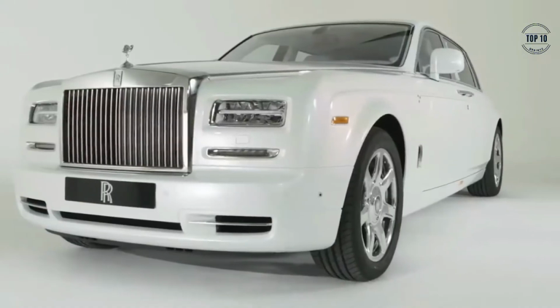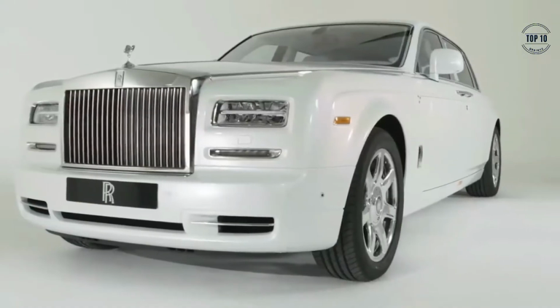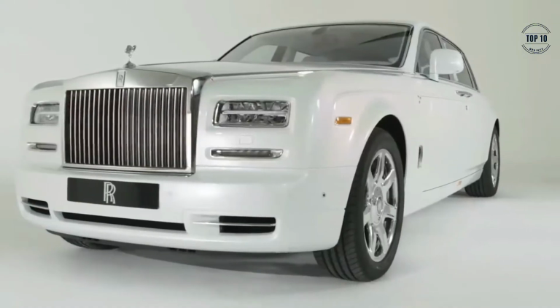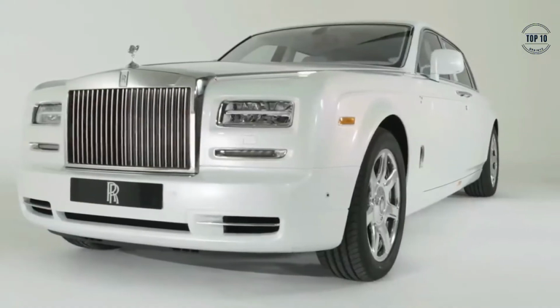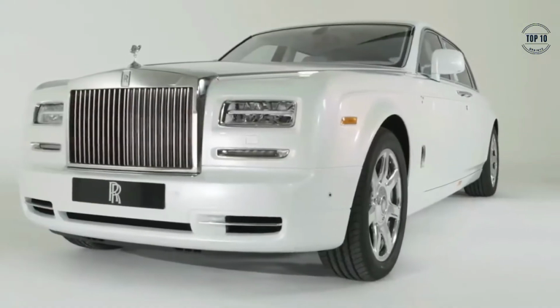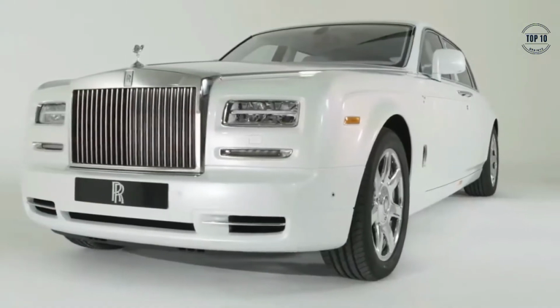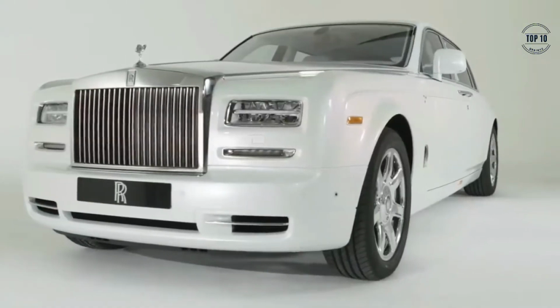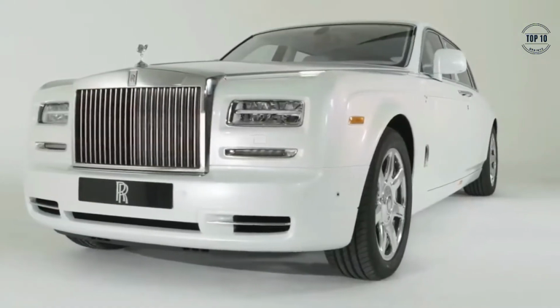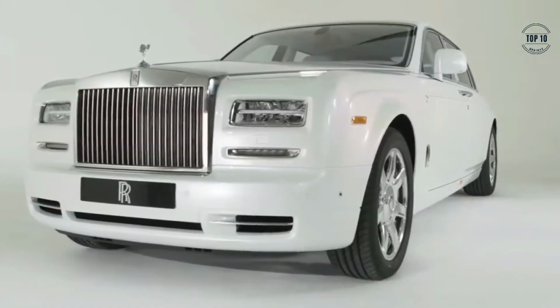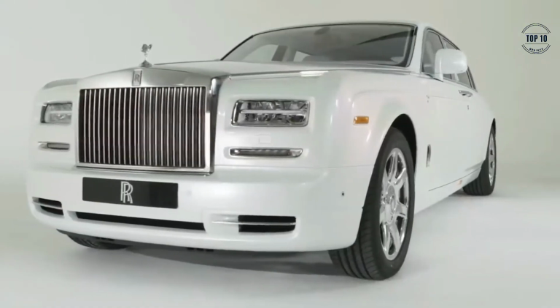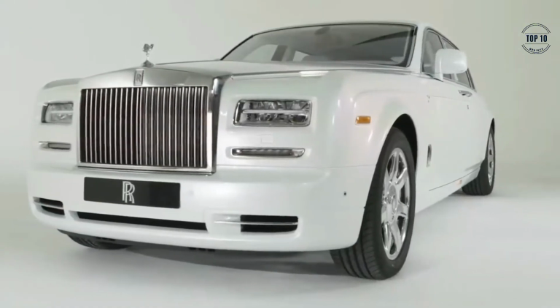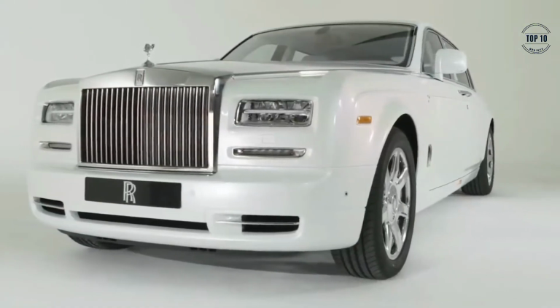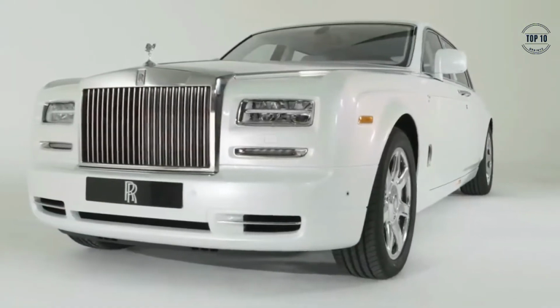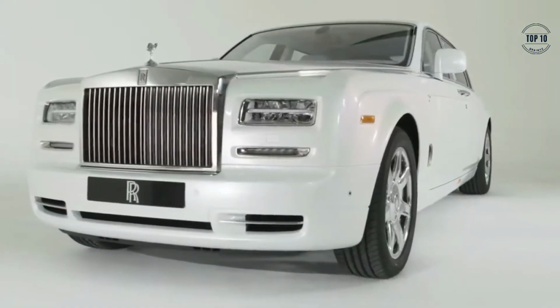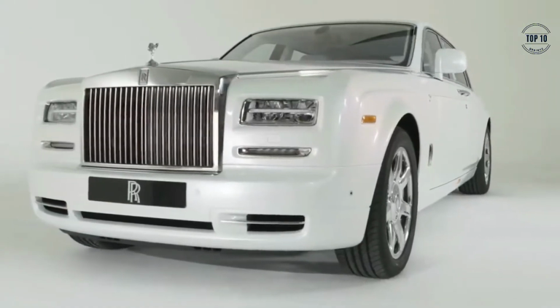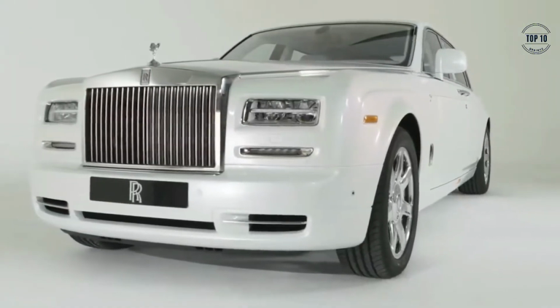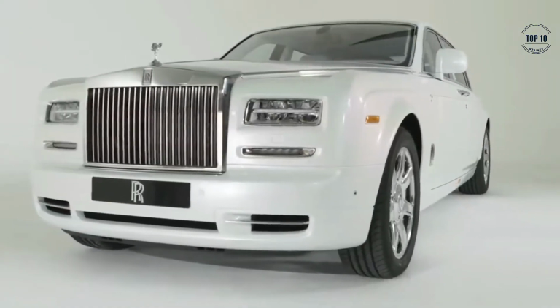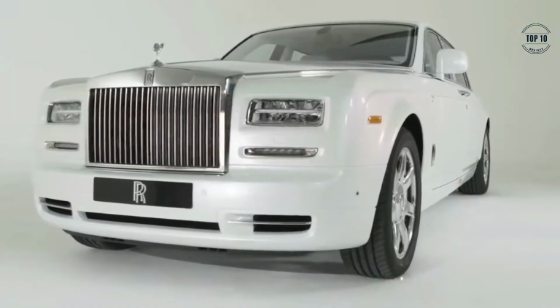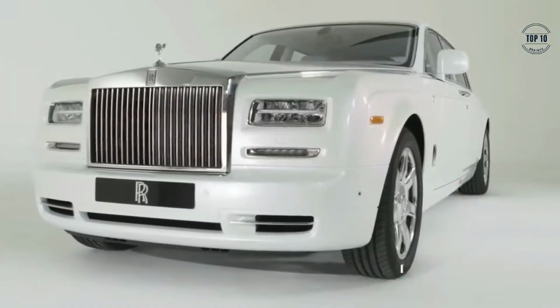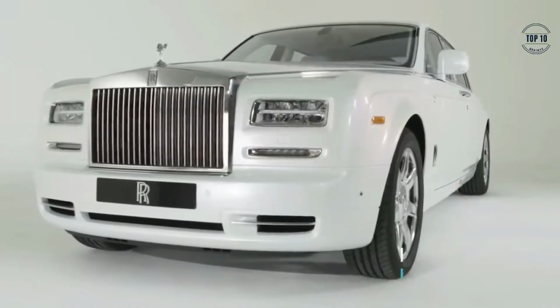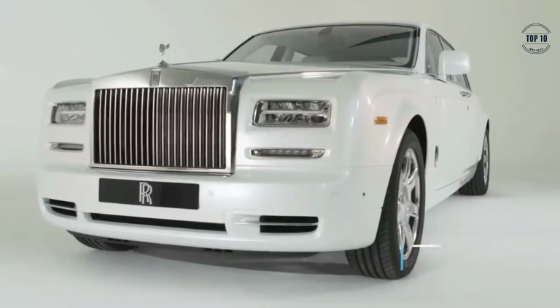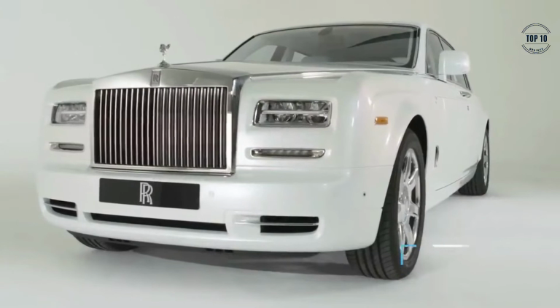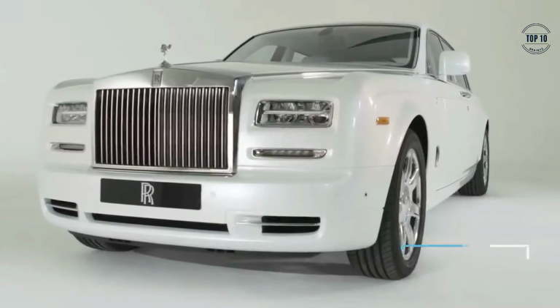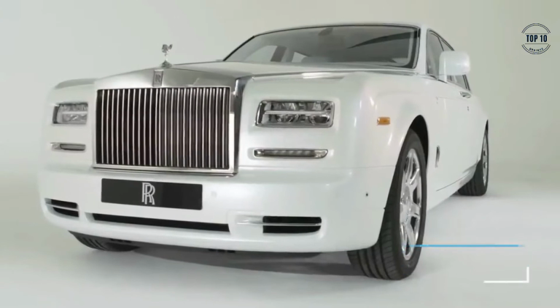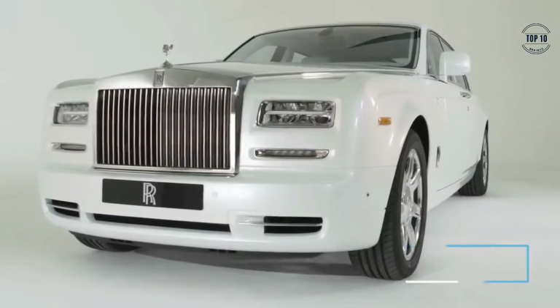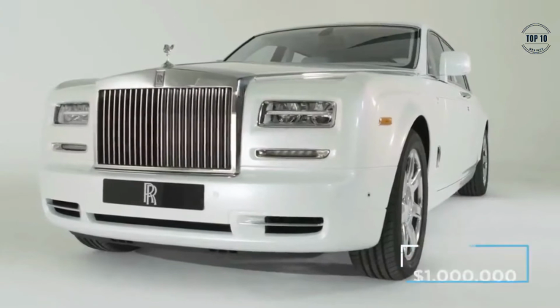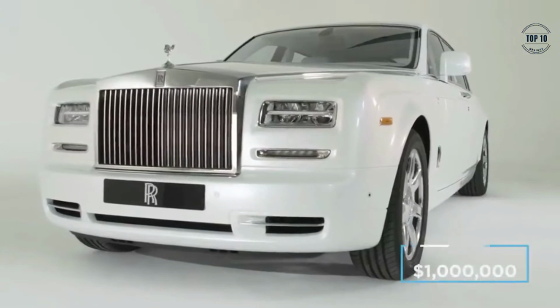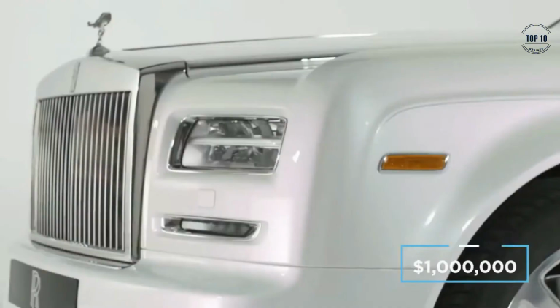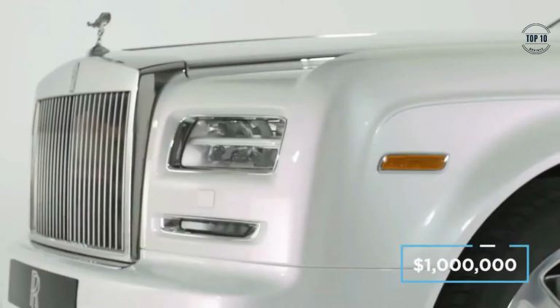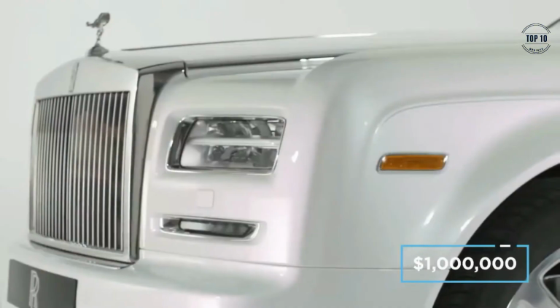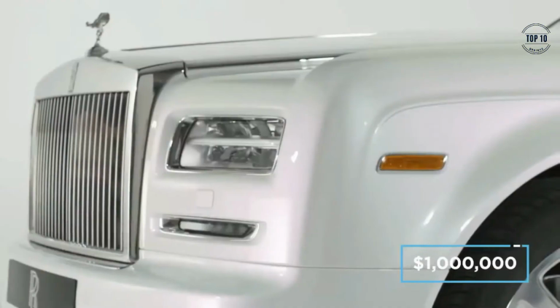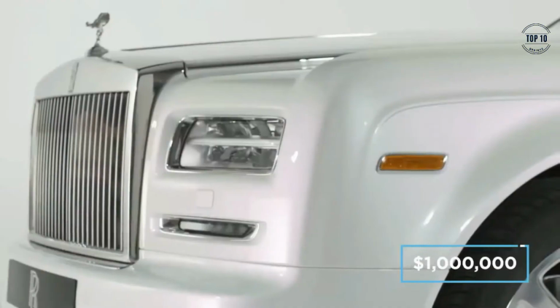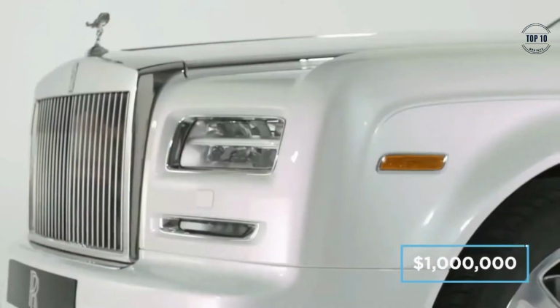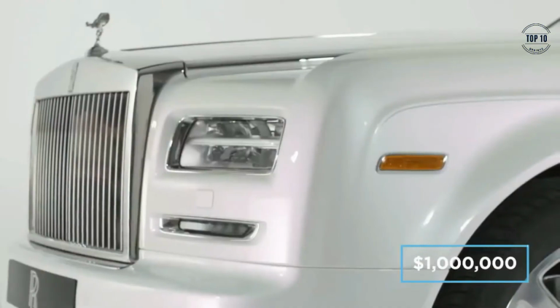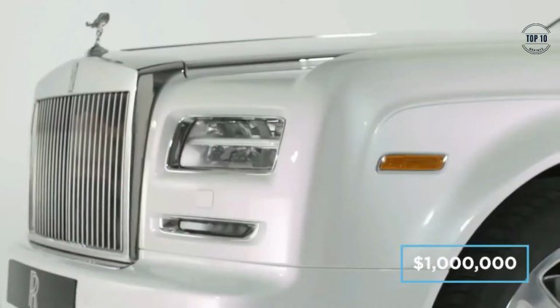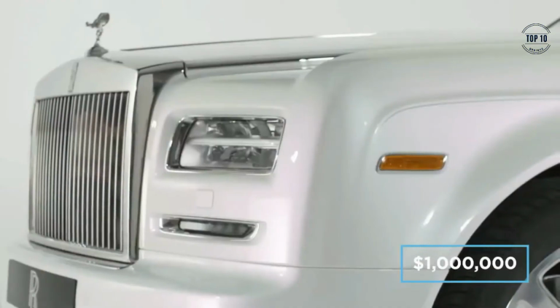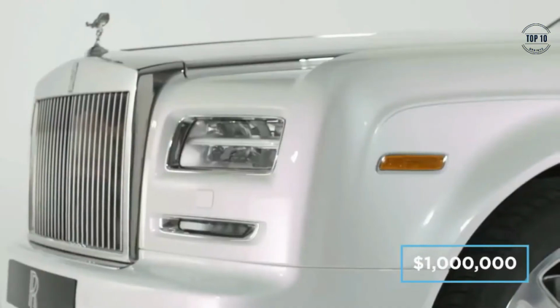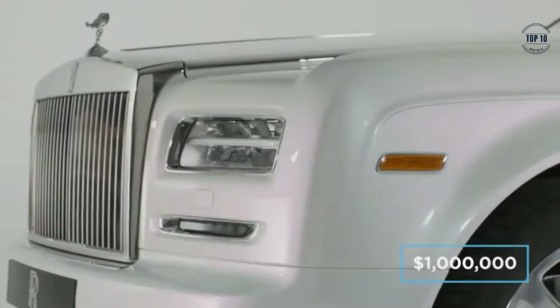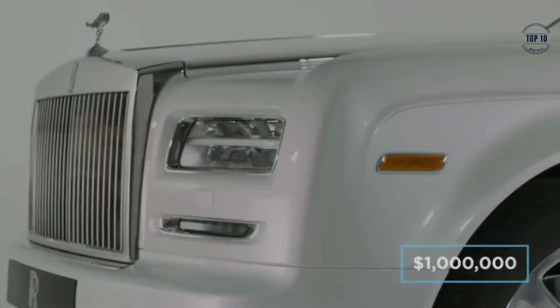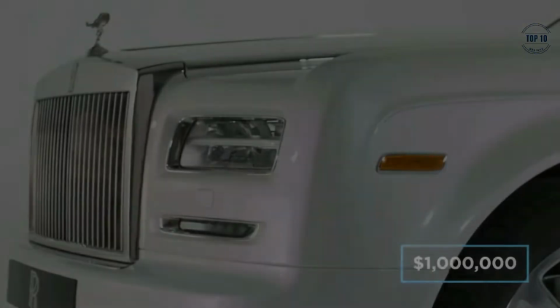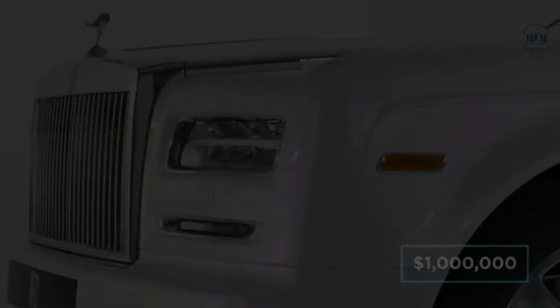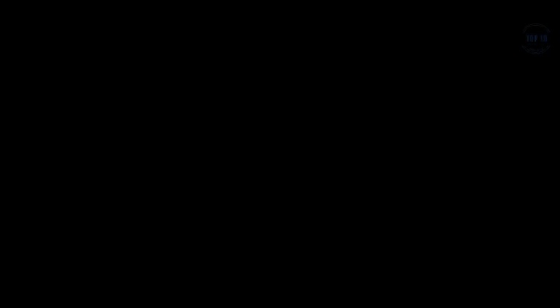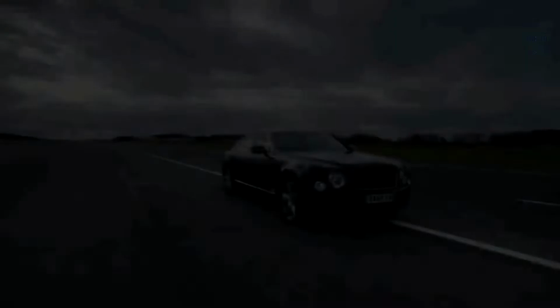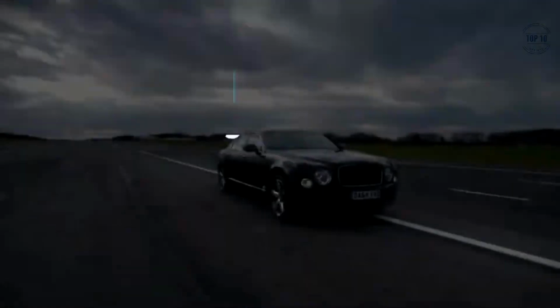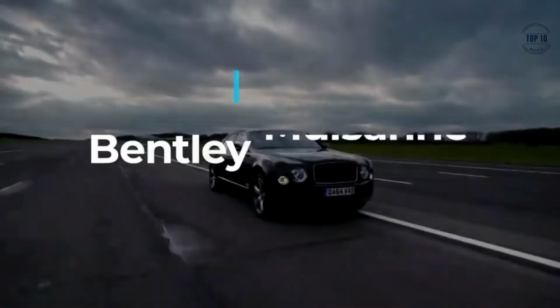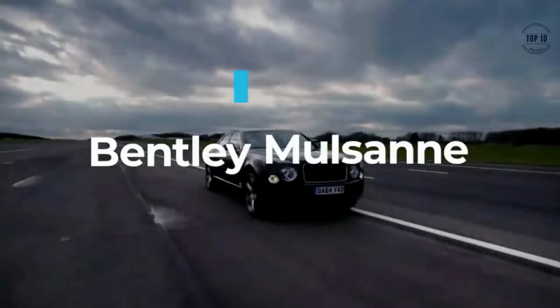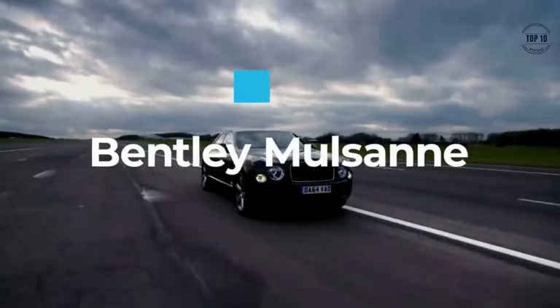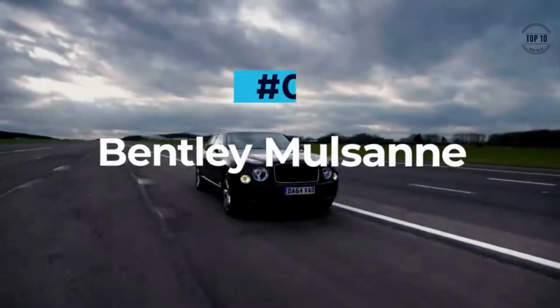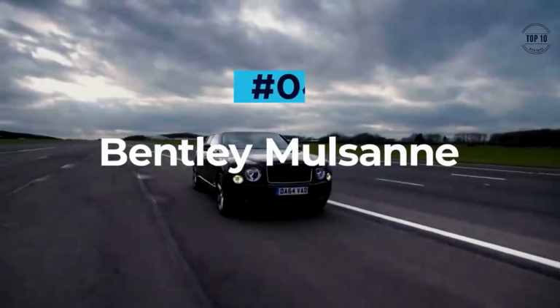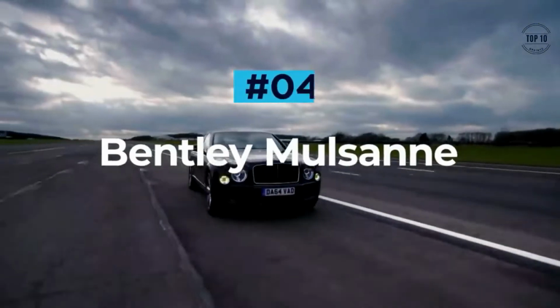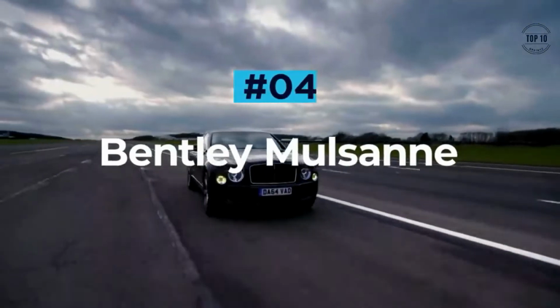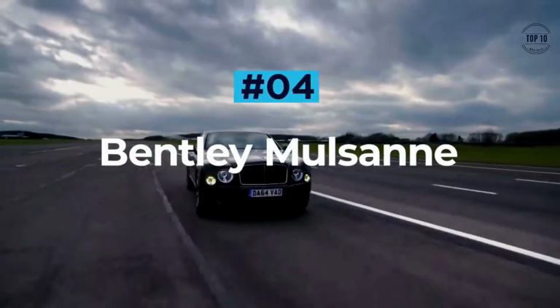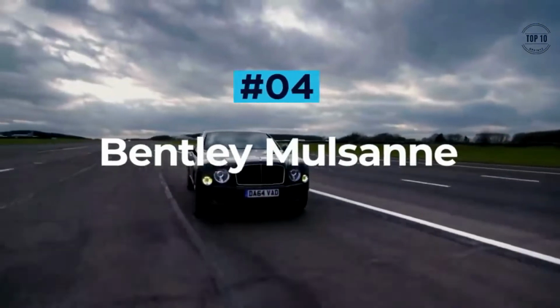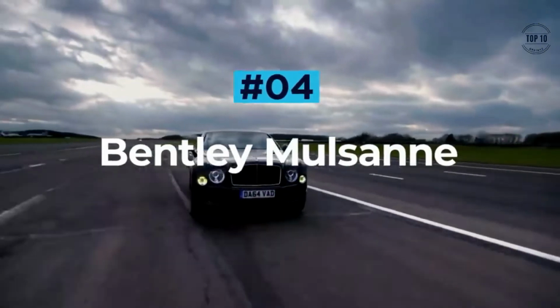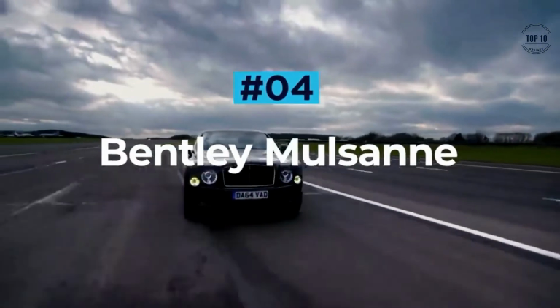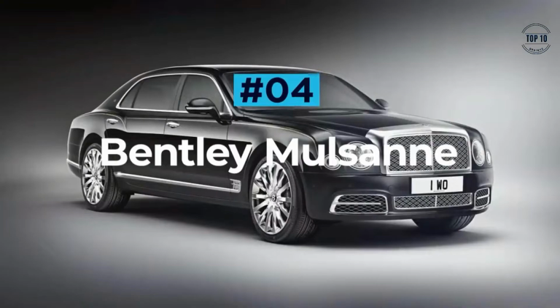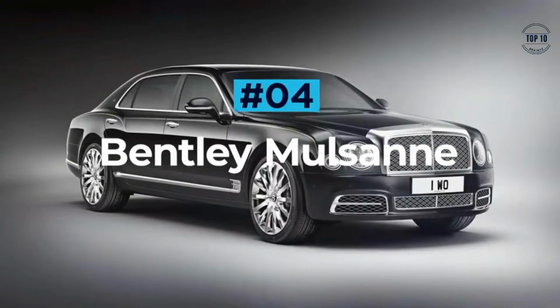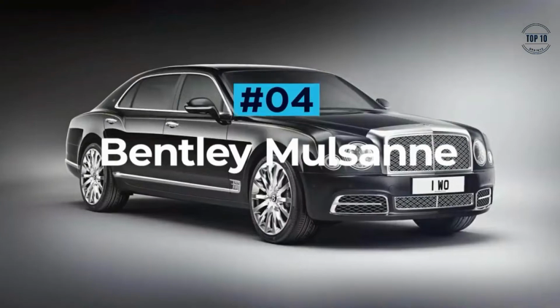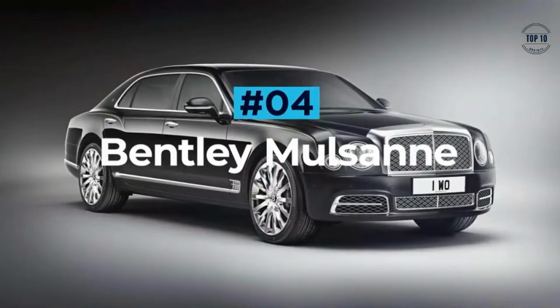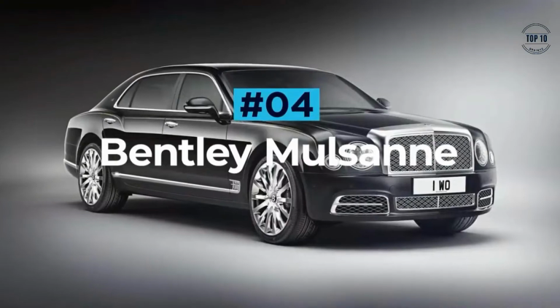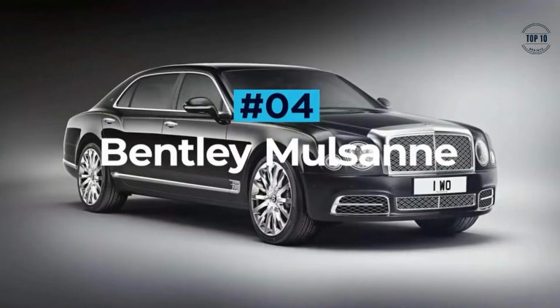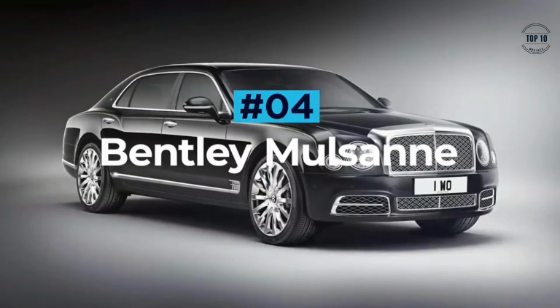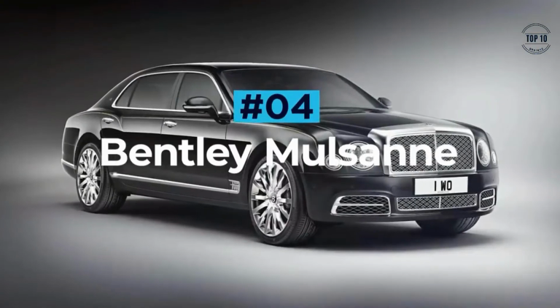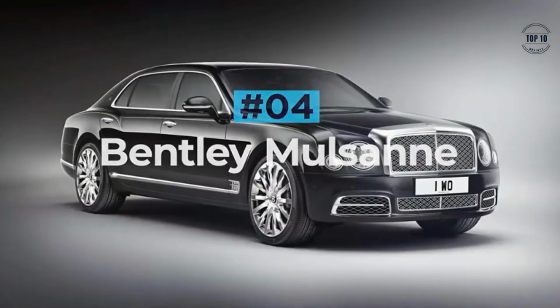Rolls-Royce sticks a $474,990 base price onto their Phantoms, however this one-off bespoke masterpiece is said to tip the financial scales at over $1 million.